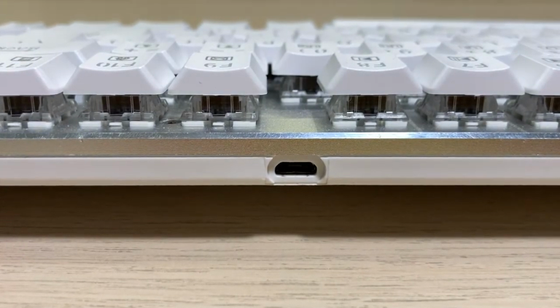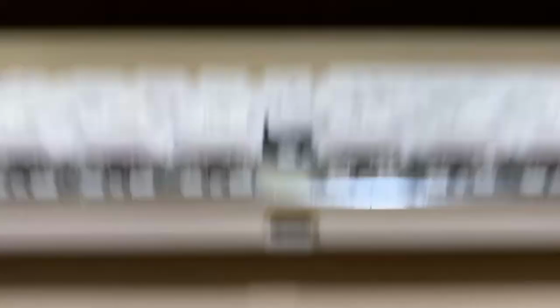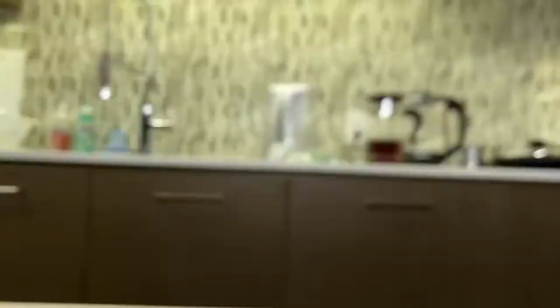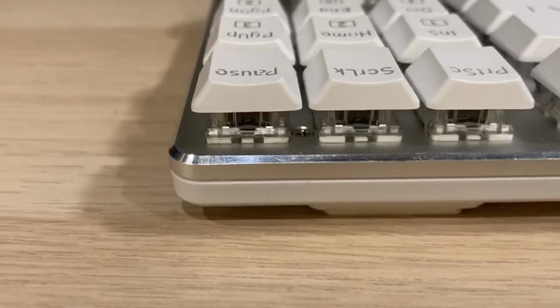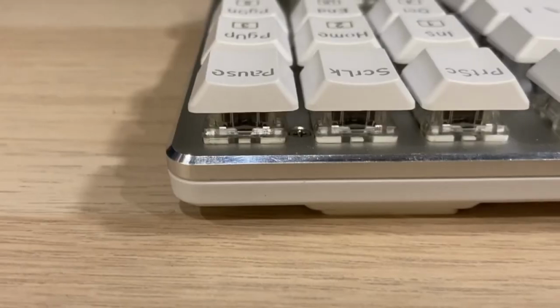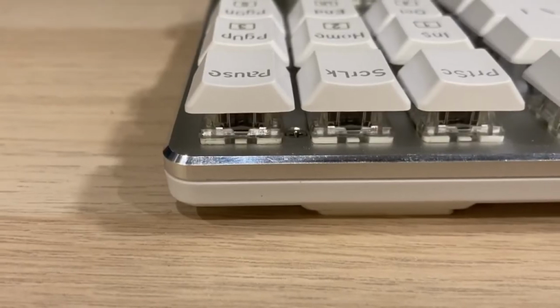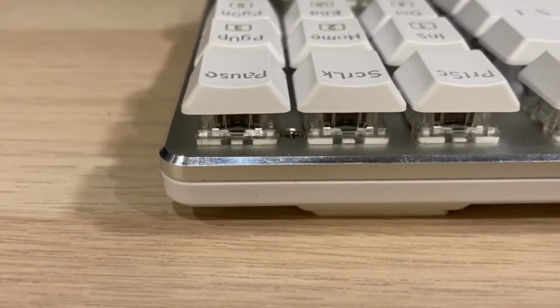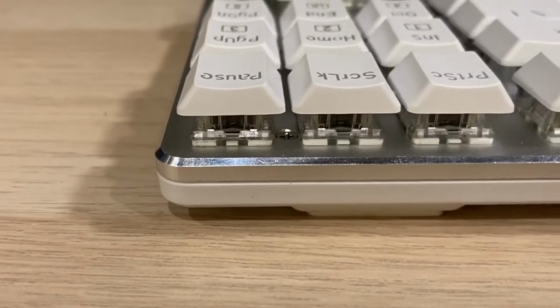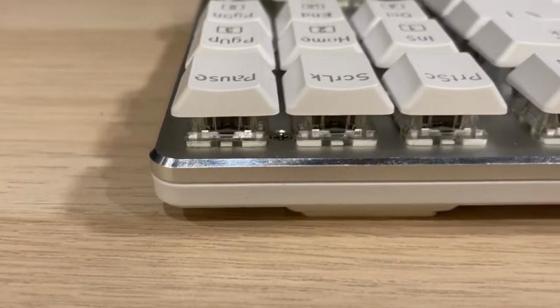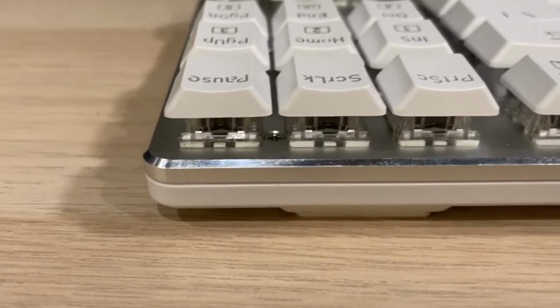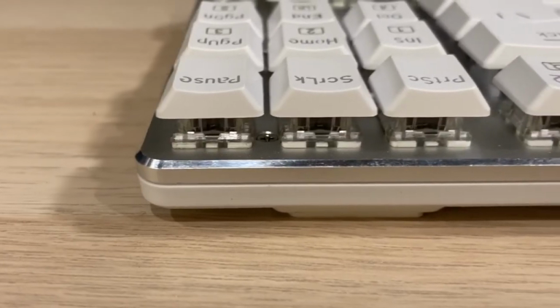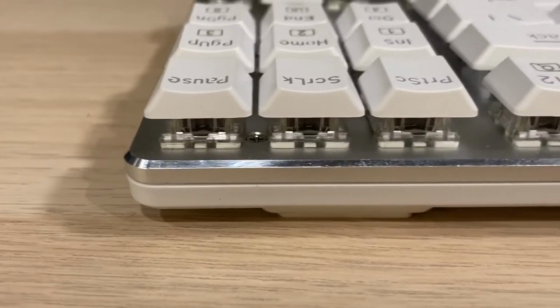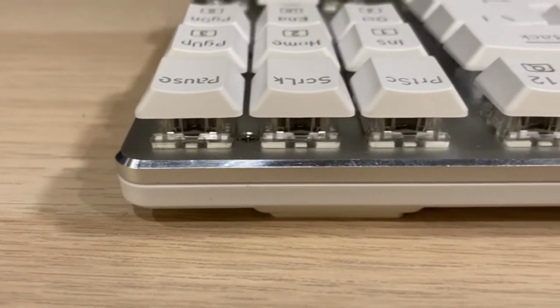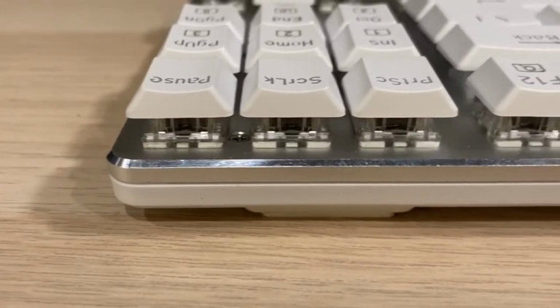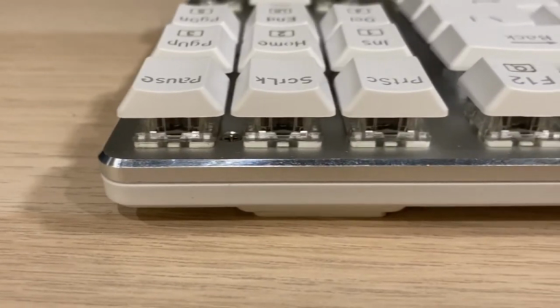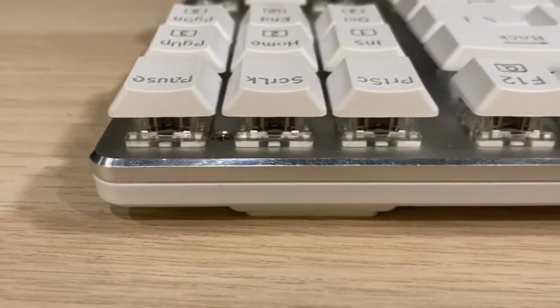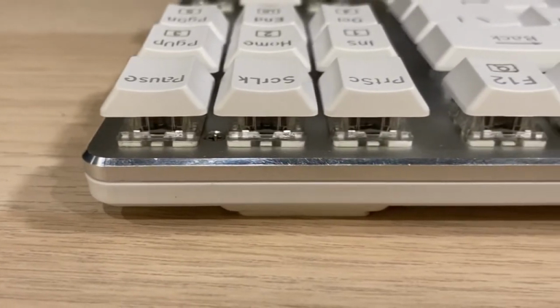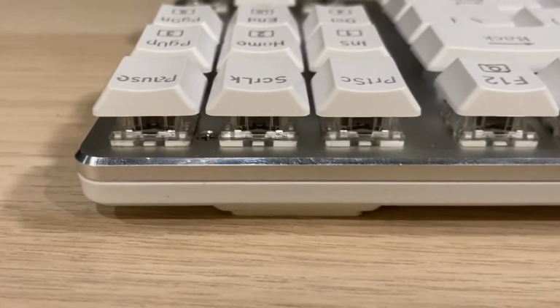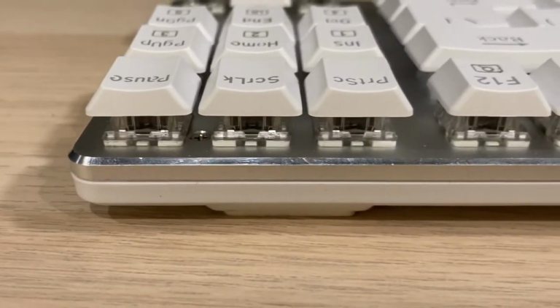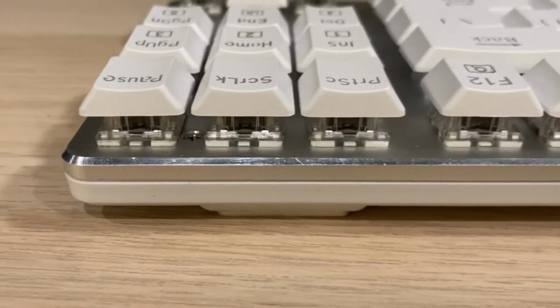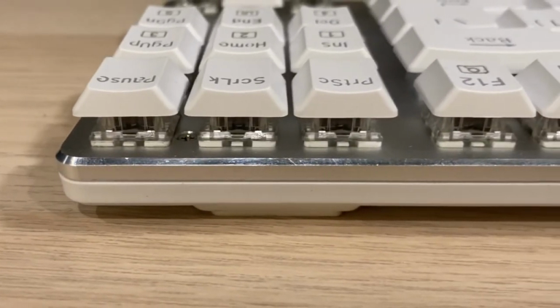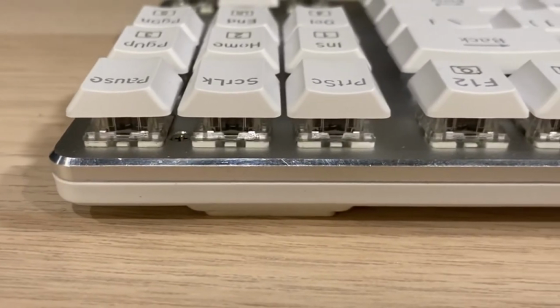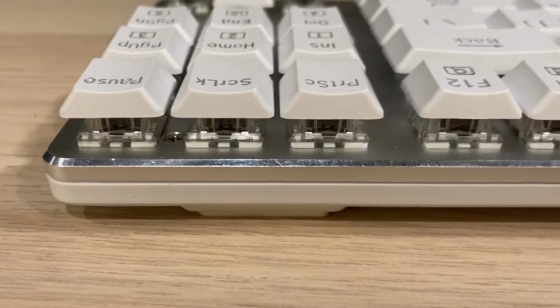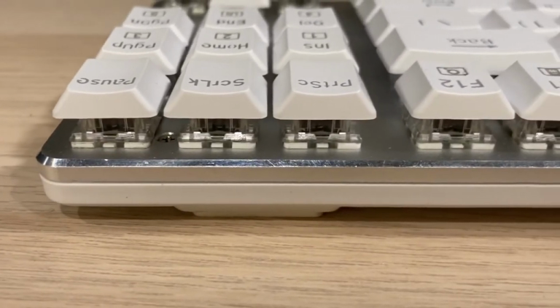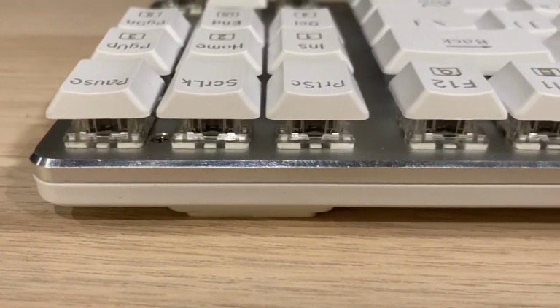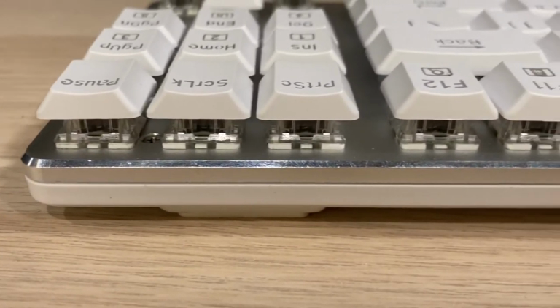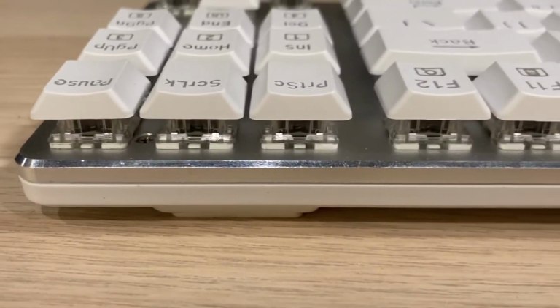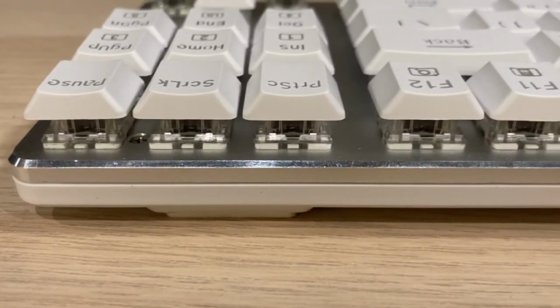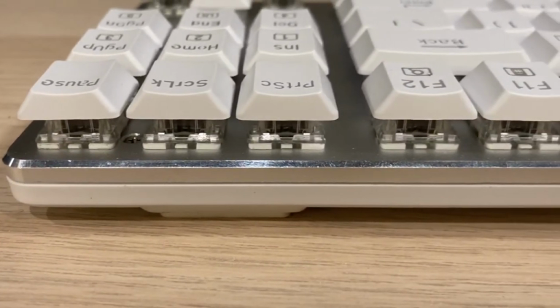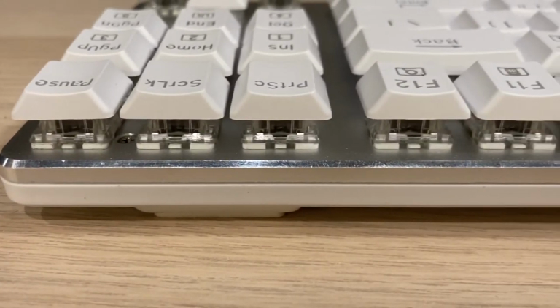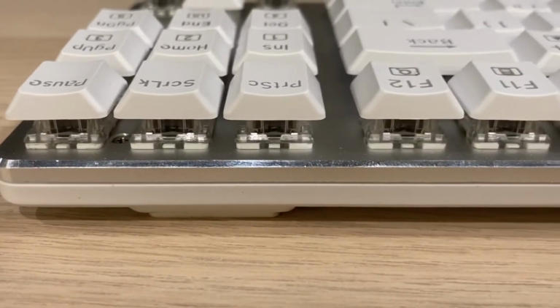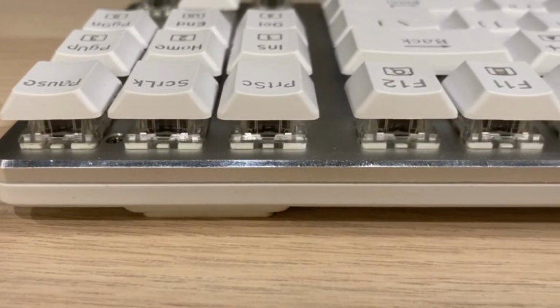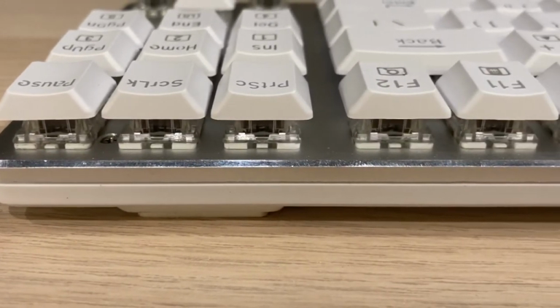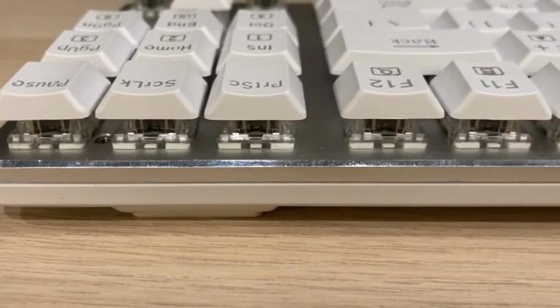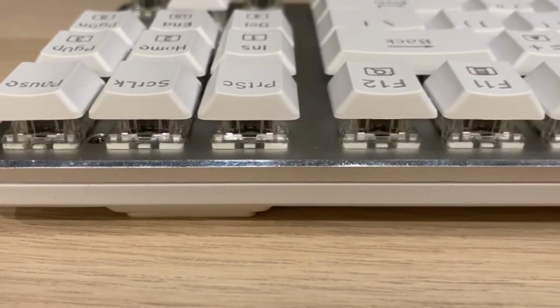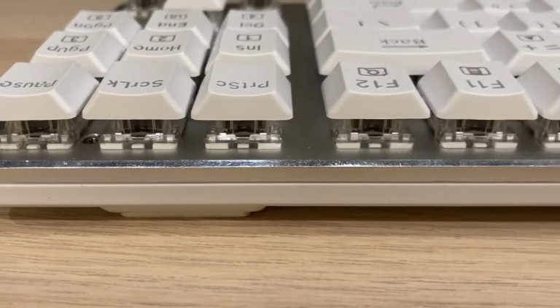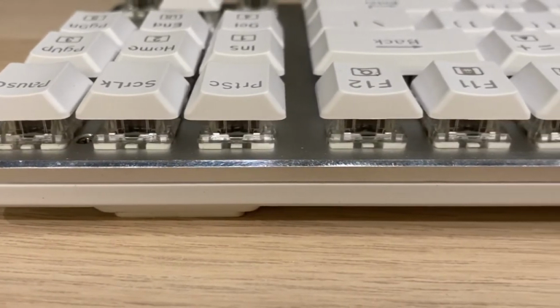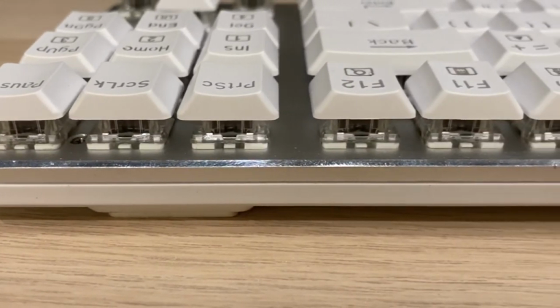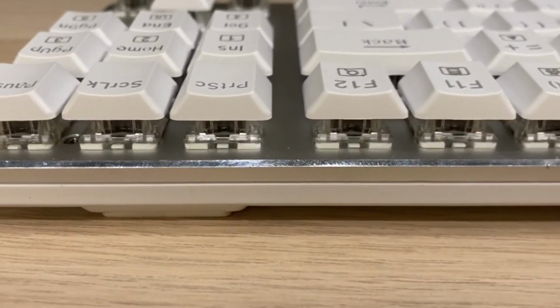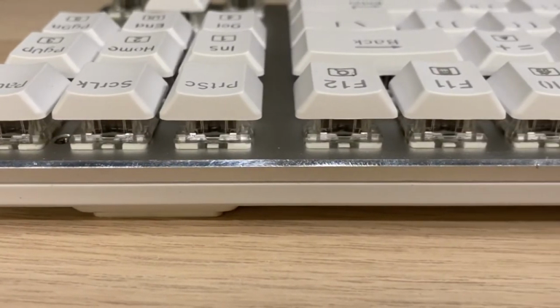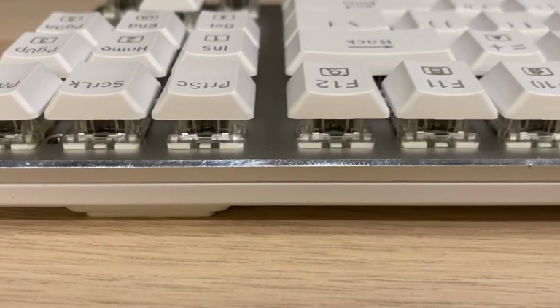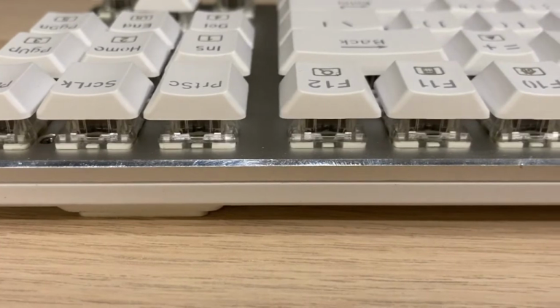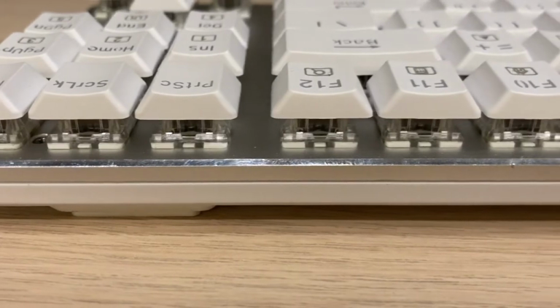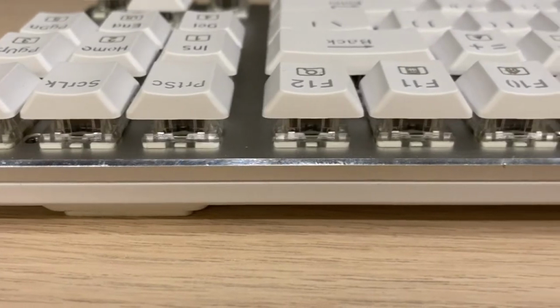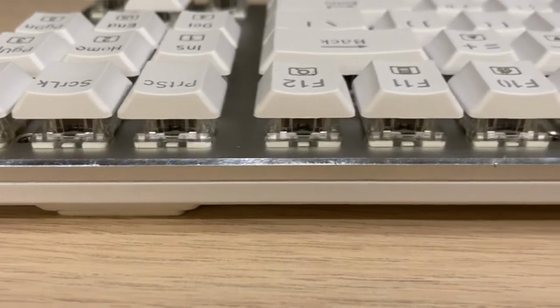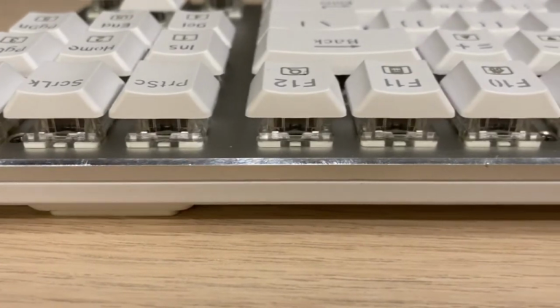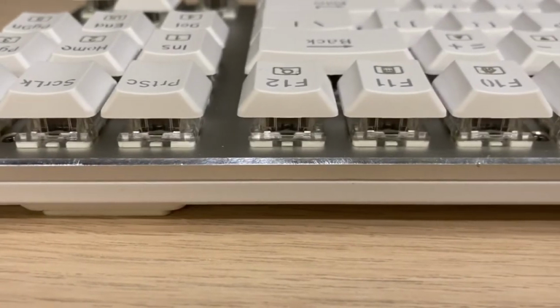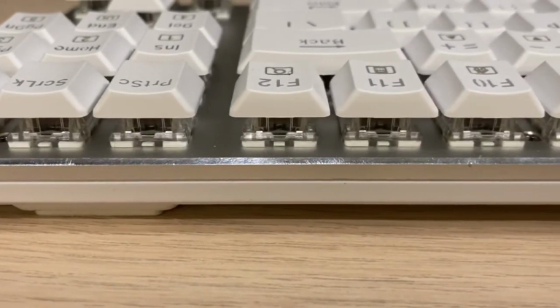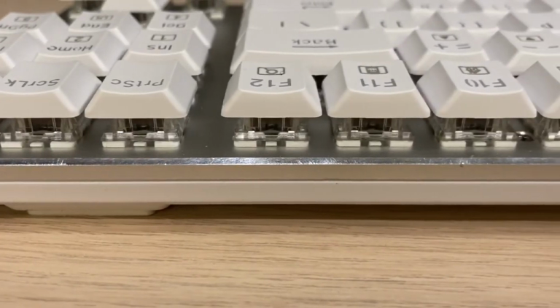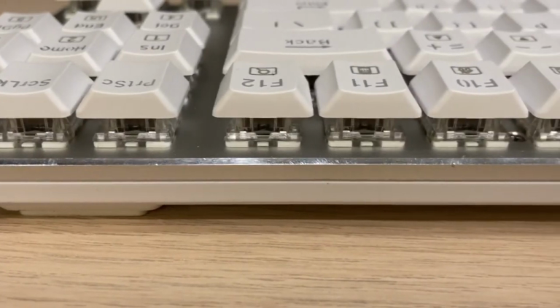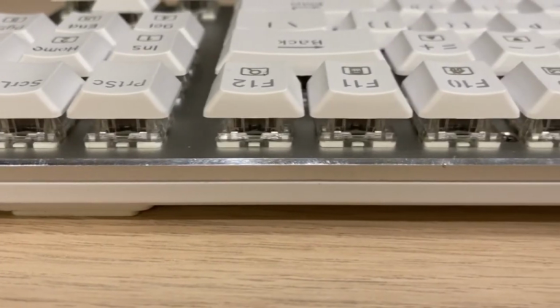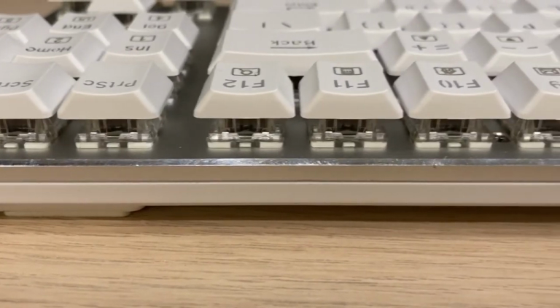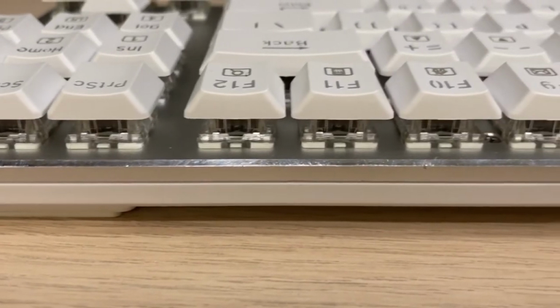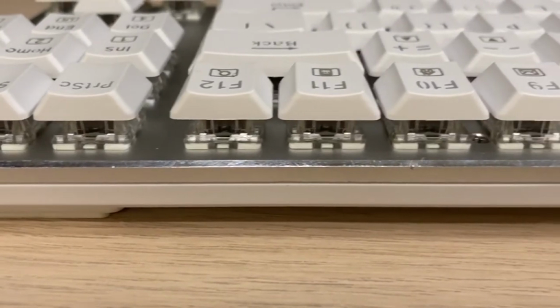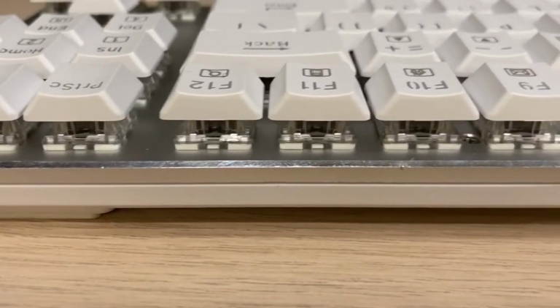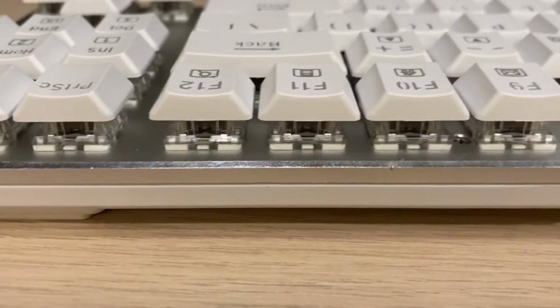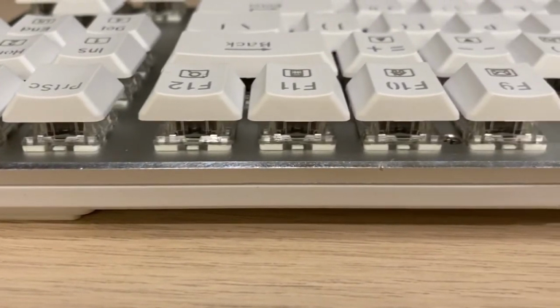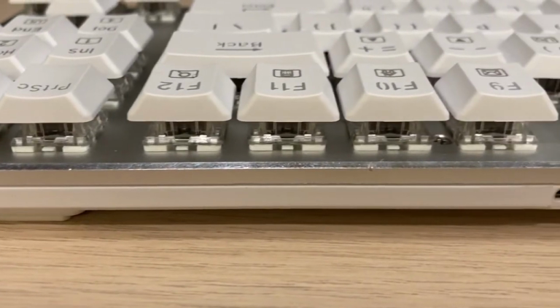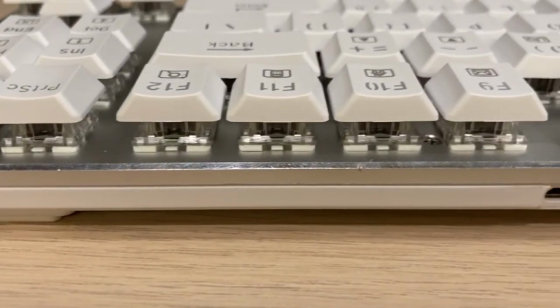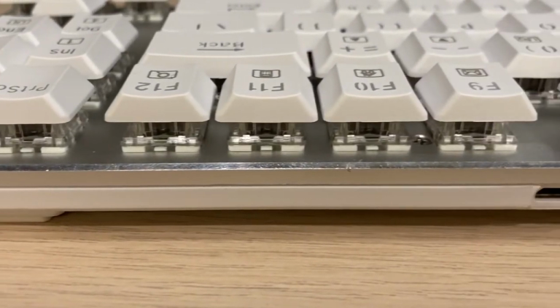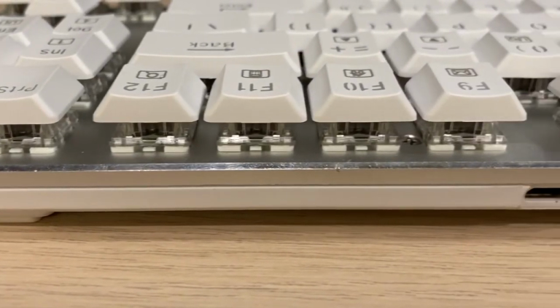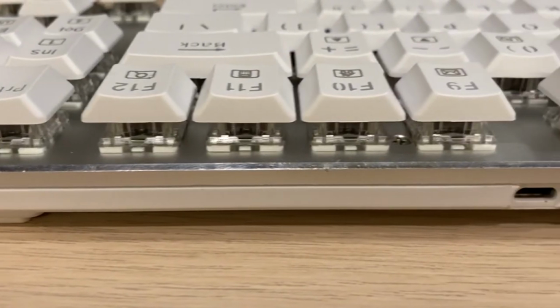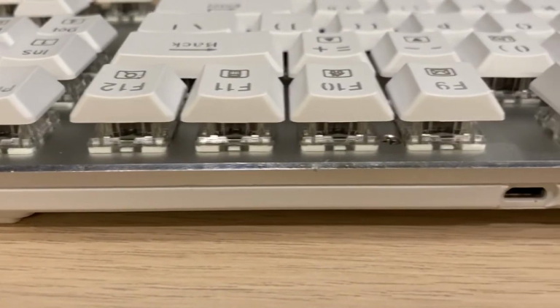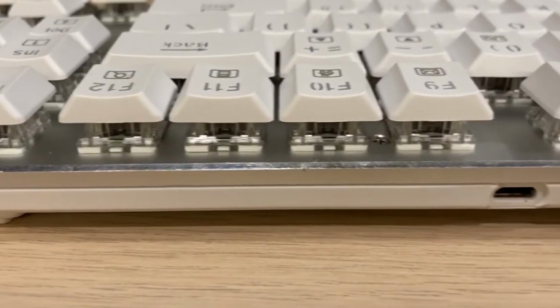The aluminum bevel is not clean cut and has scratches throughout. I'm not sure if it's just how it is or if I got a refurbished one.